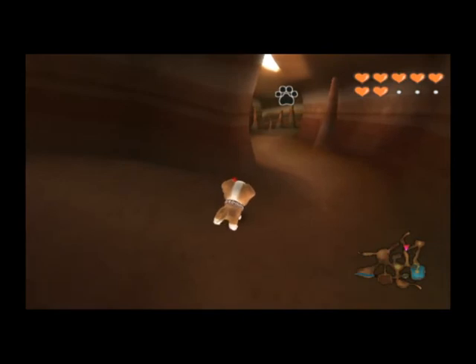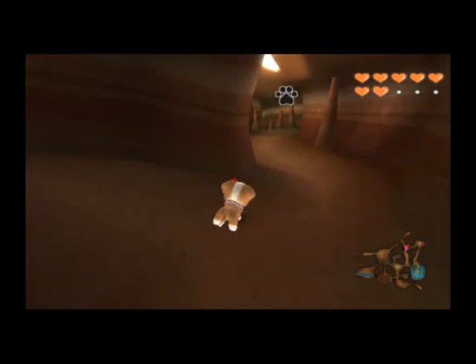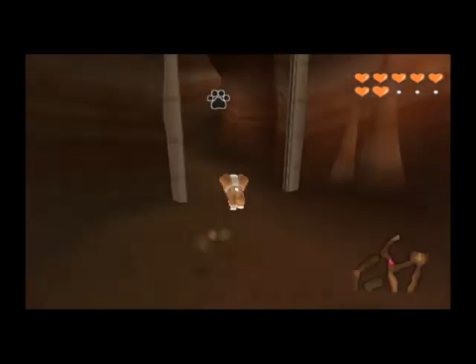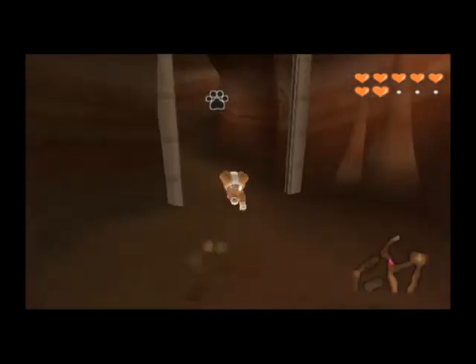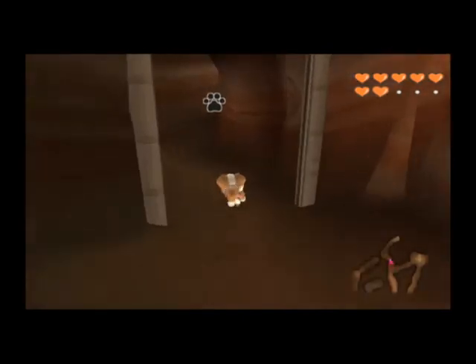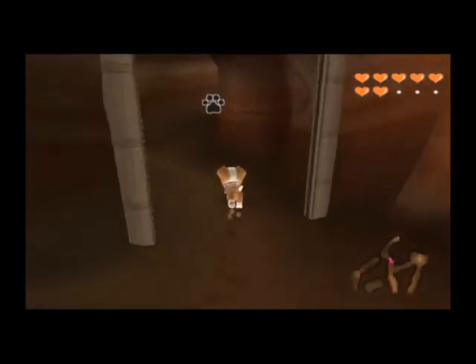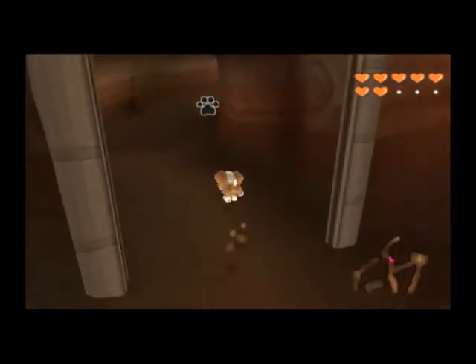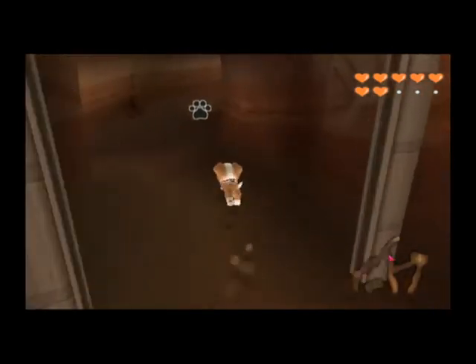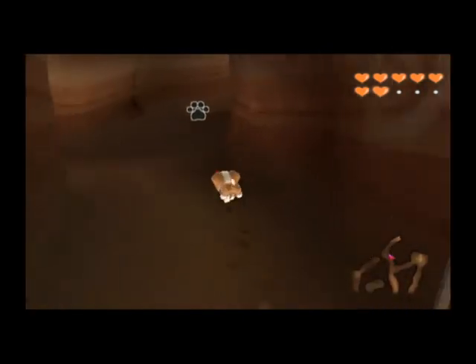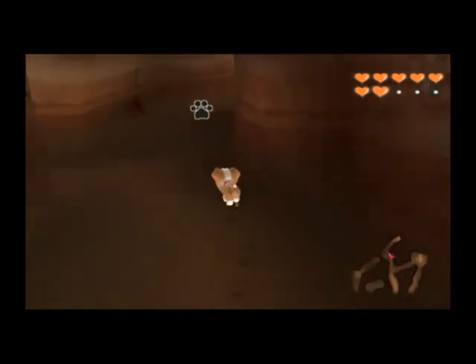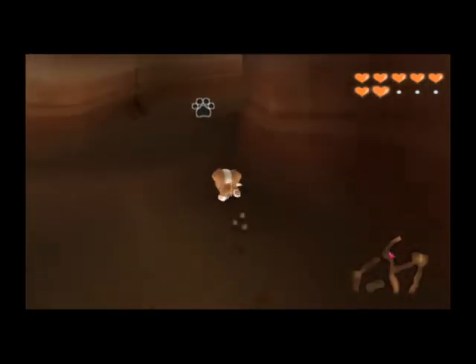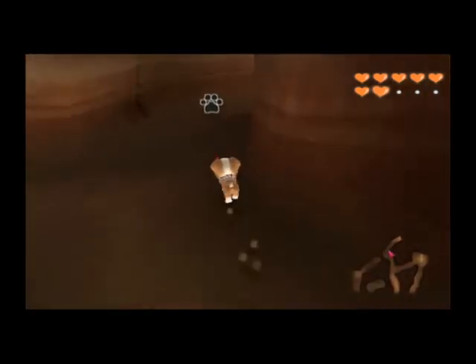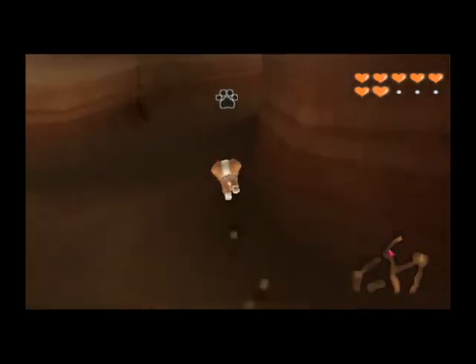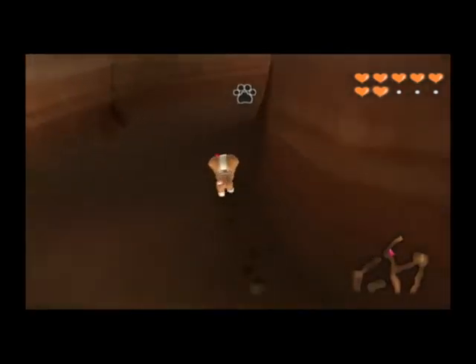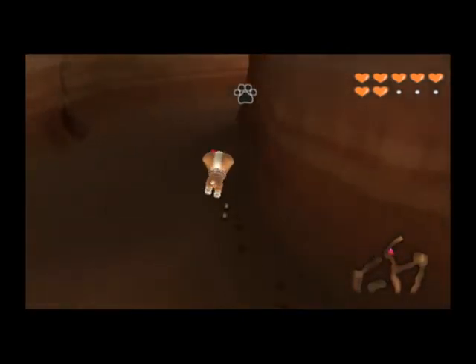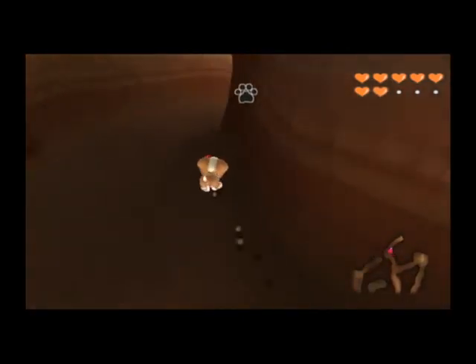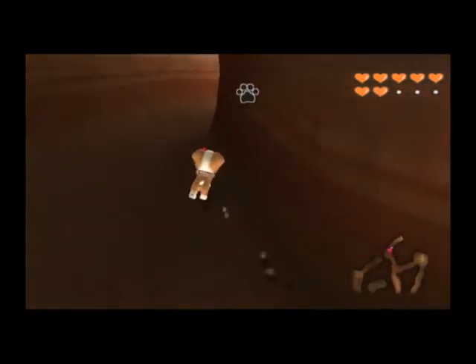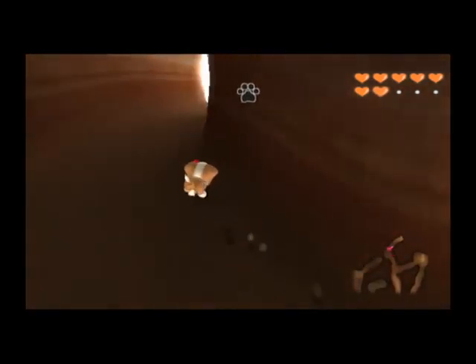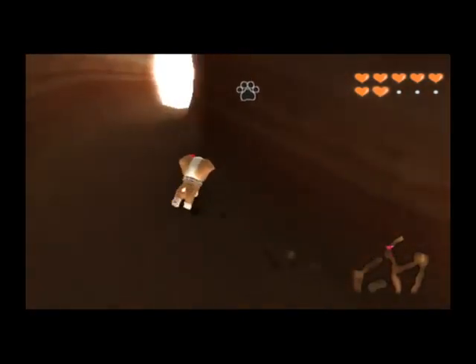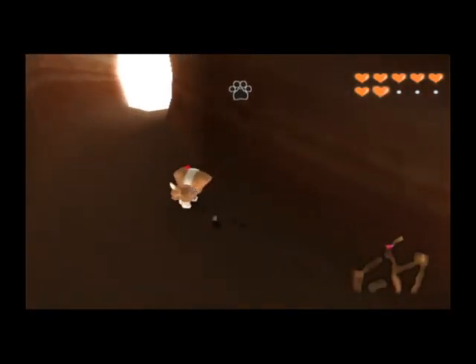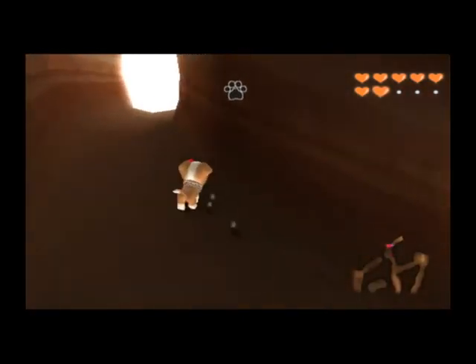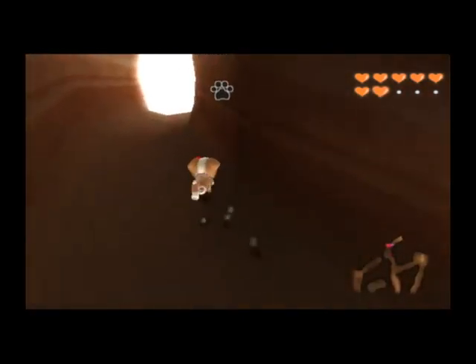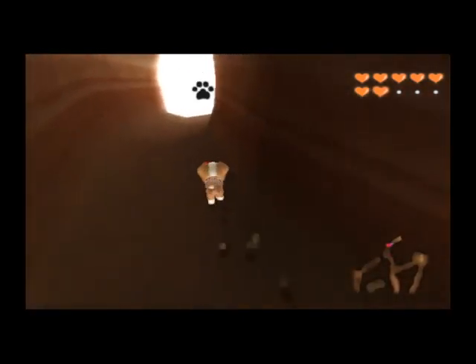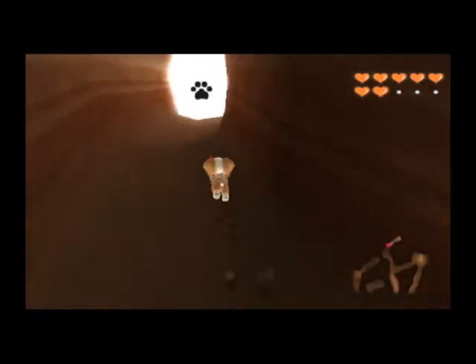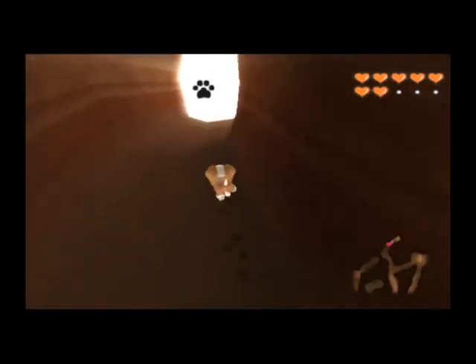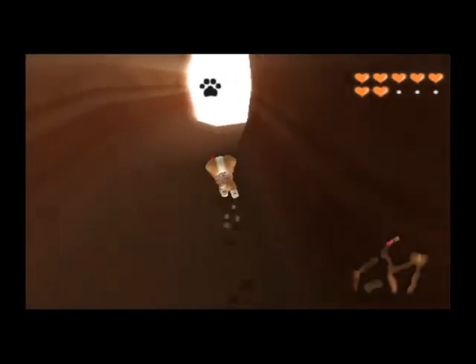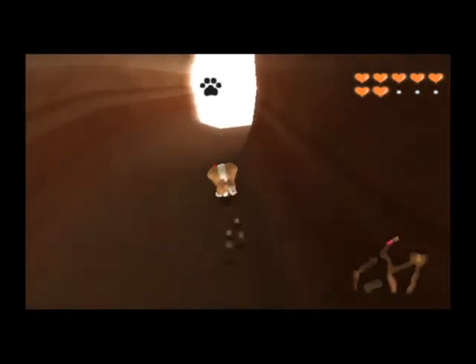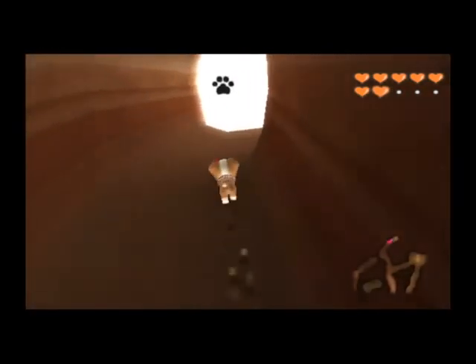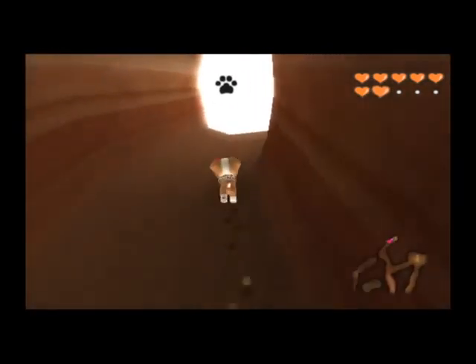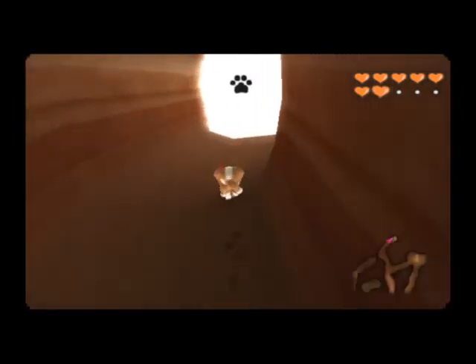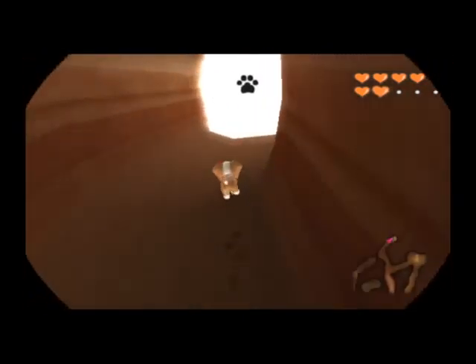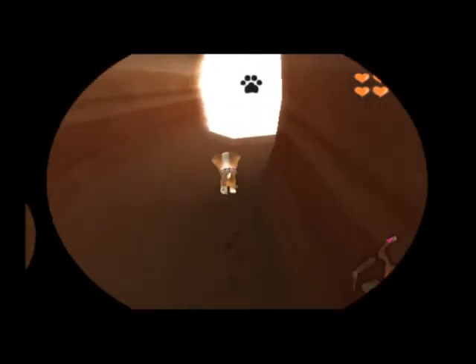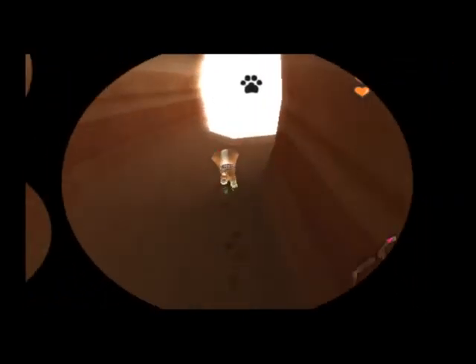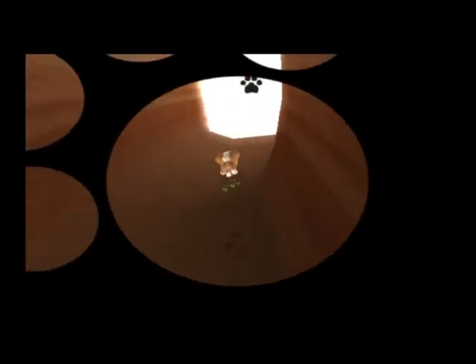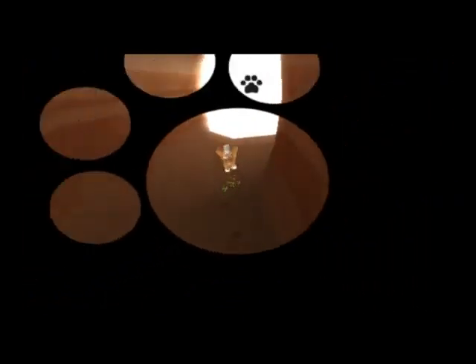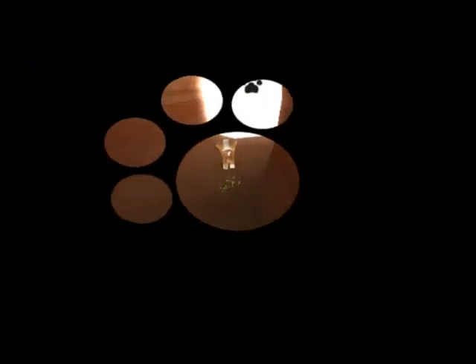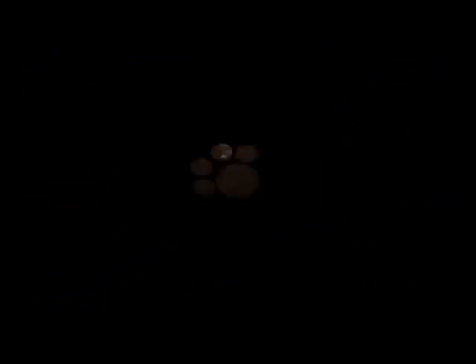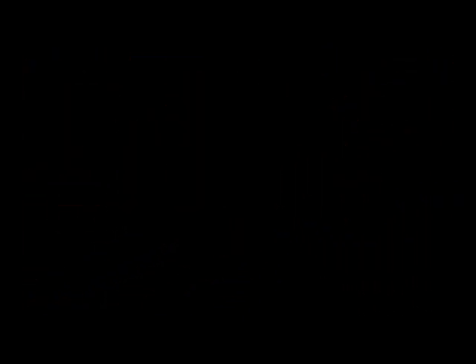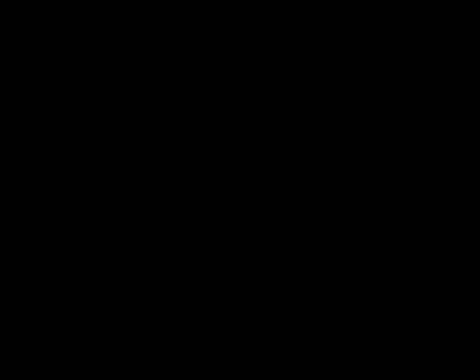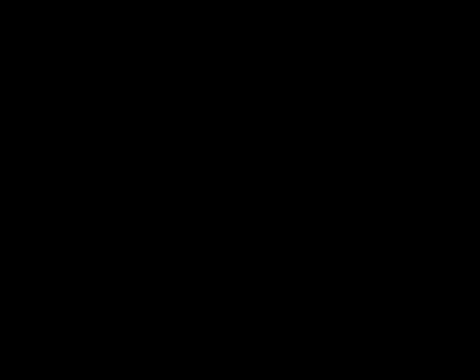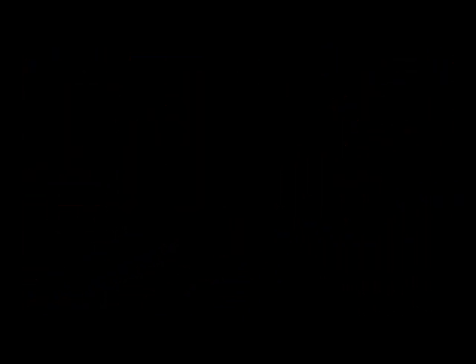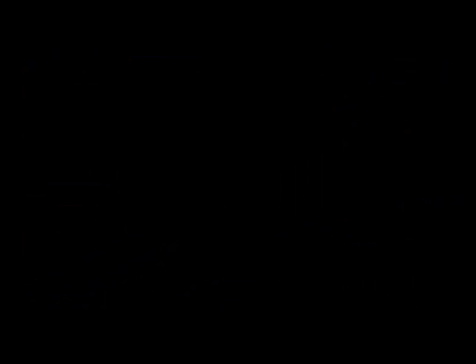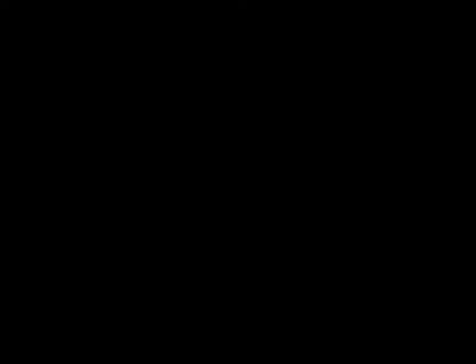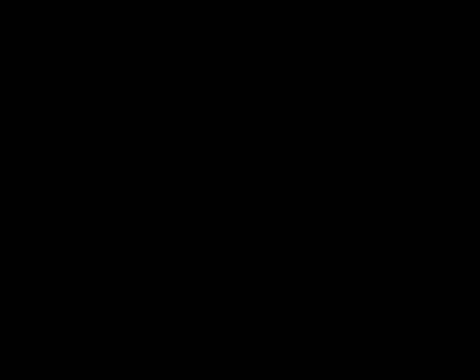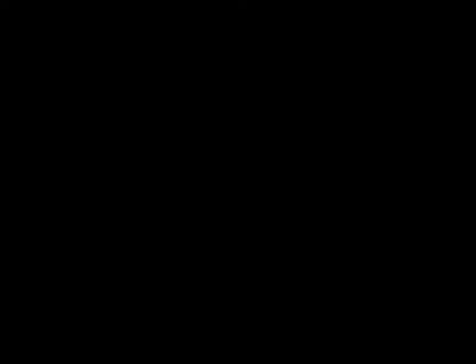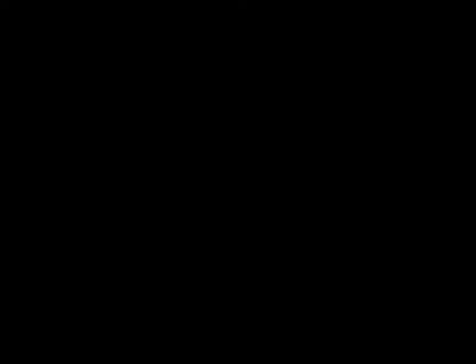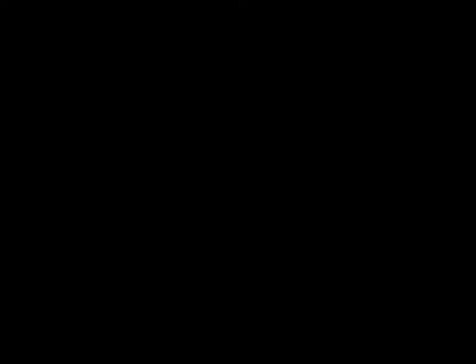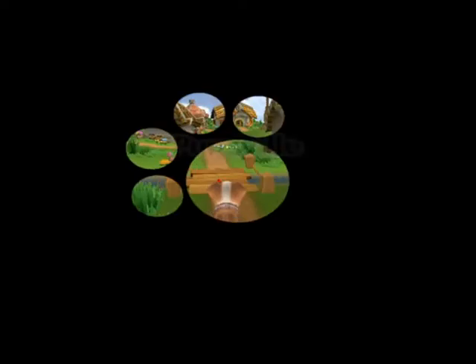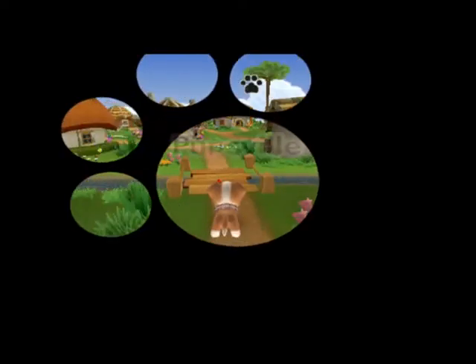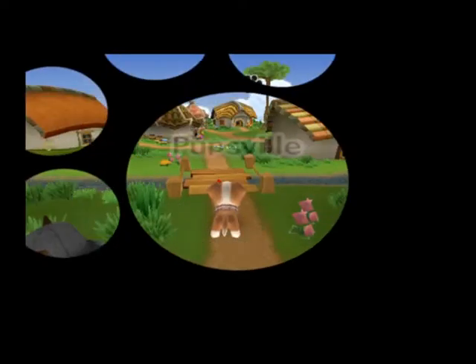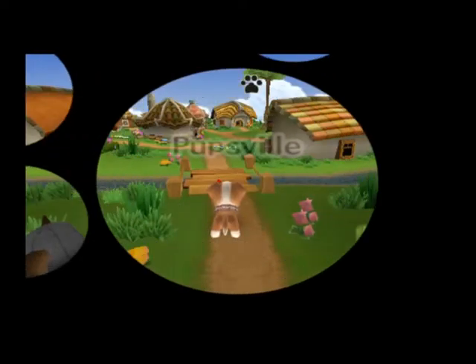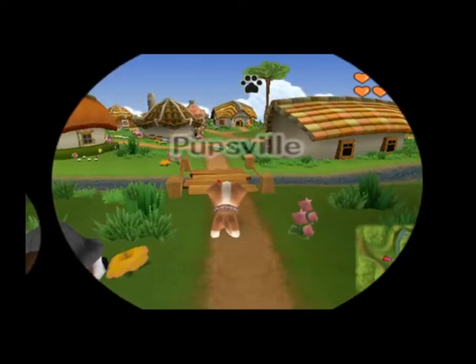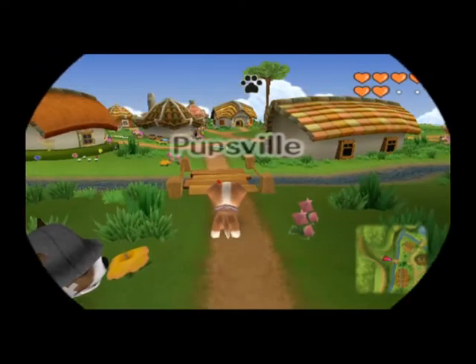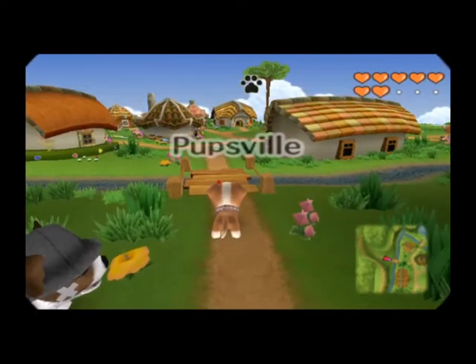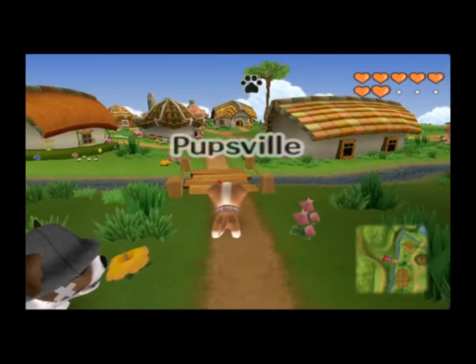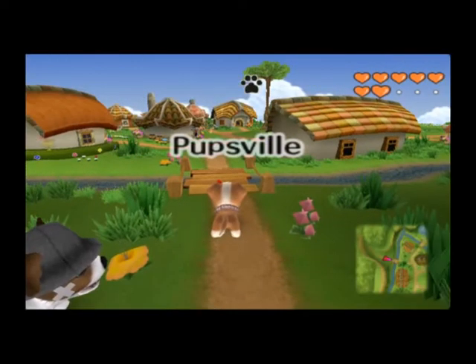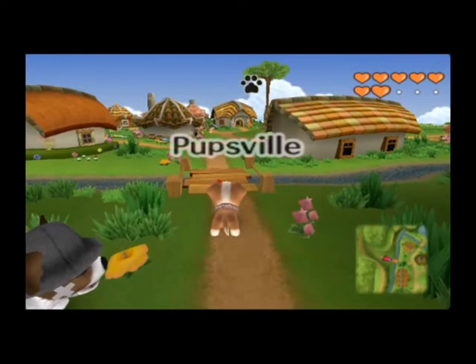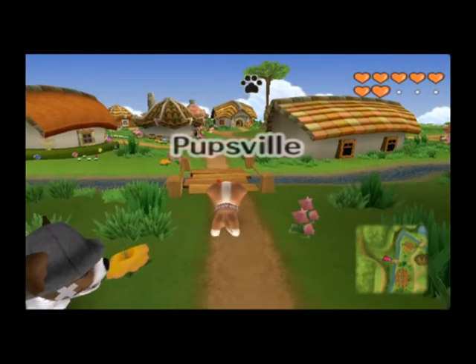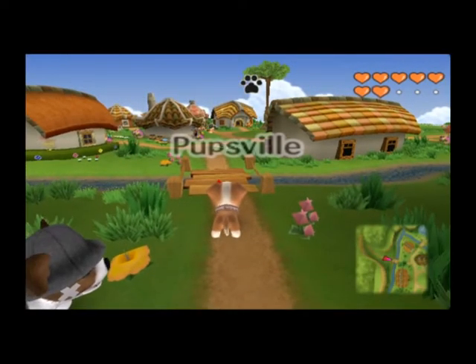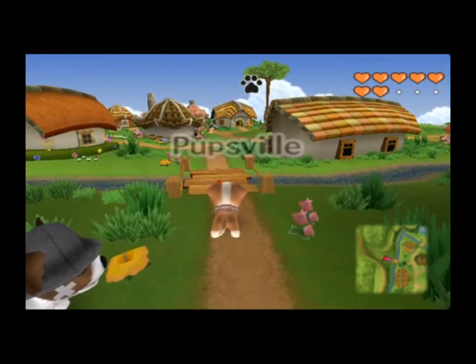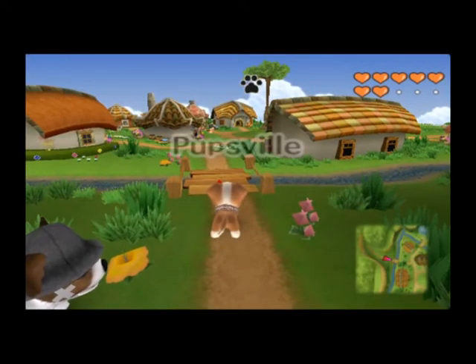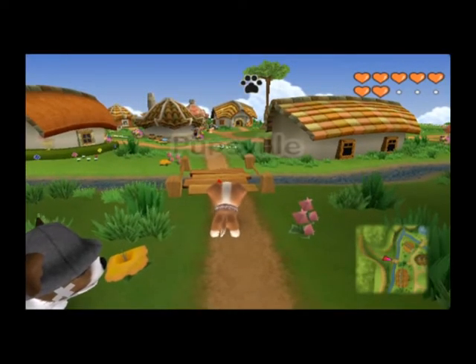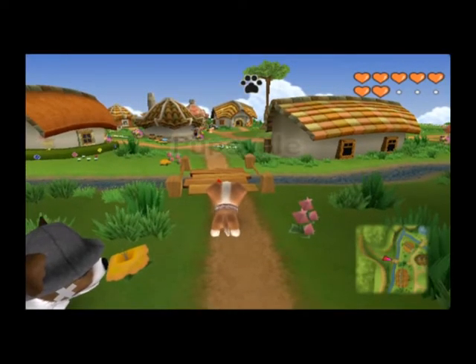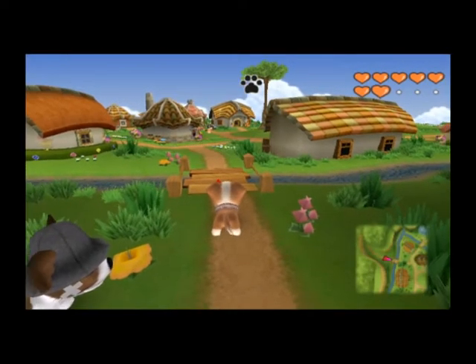This part of the map is the actual entrance. Because this map is still considered Trilly Woods, exiting here will bring you to Pooksville.